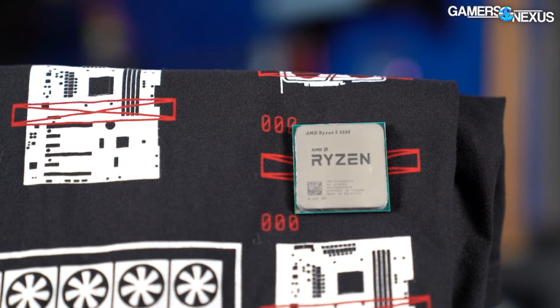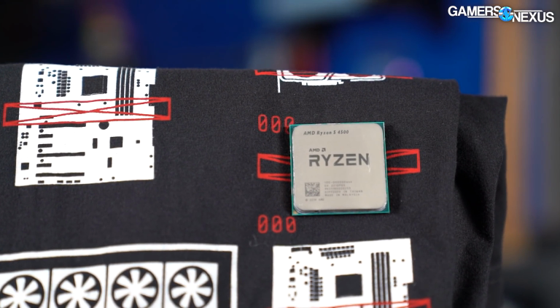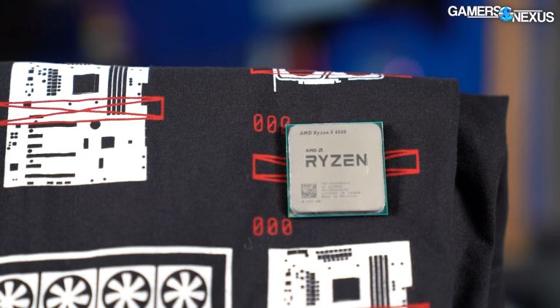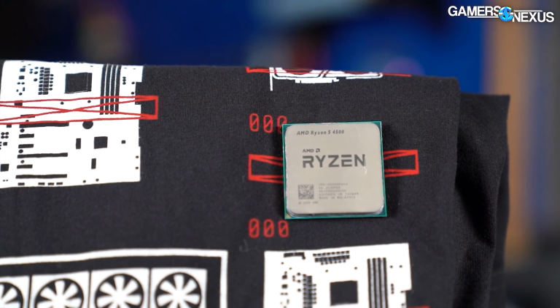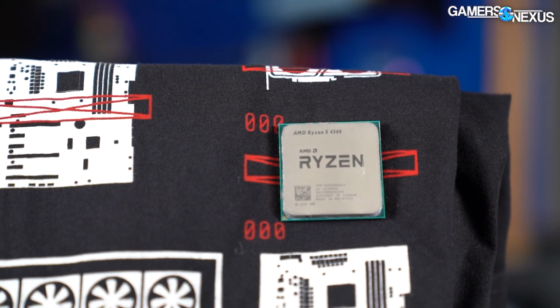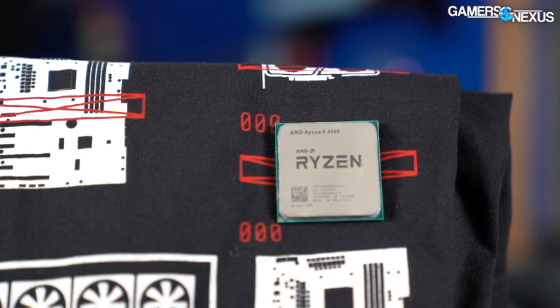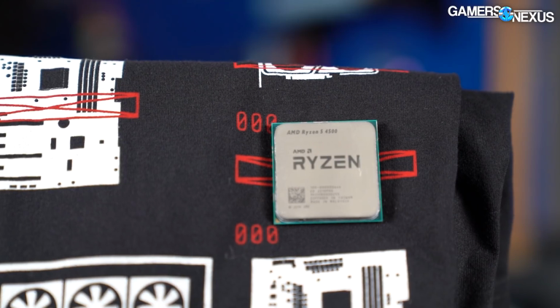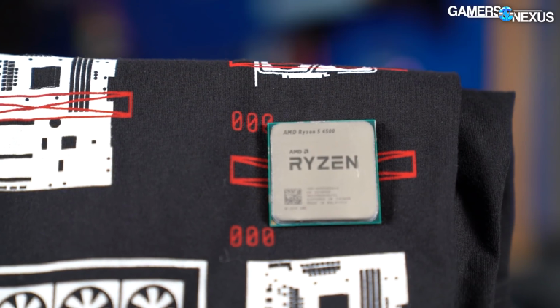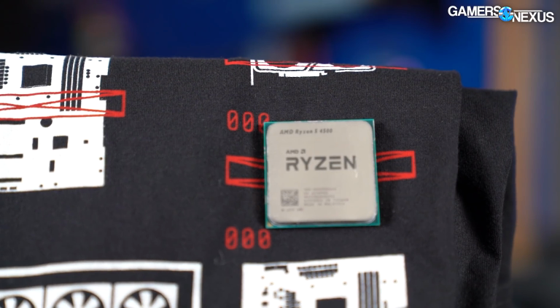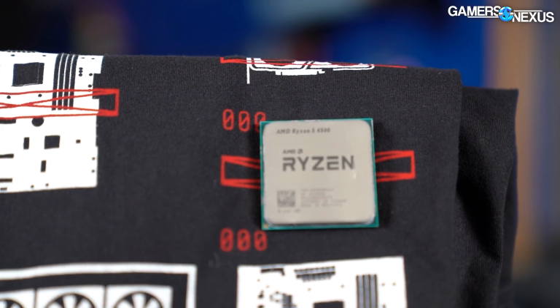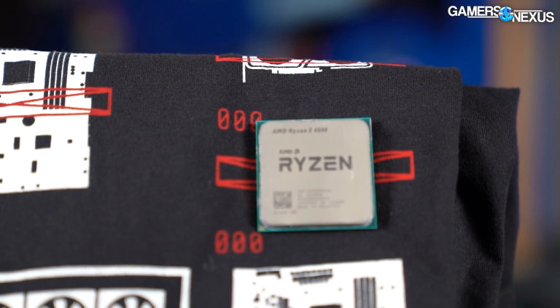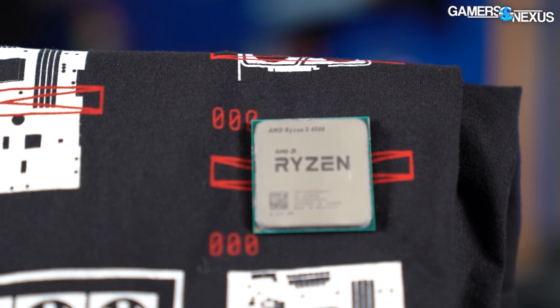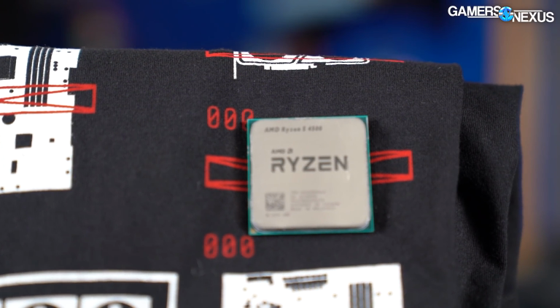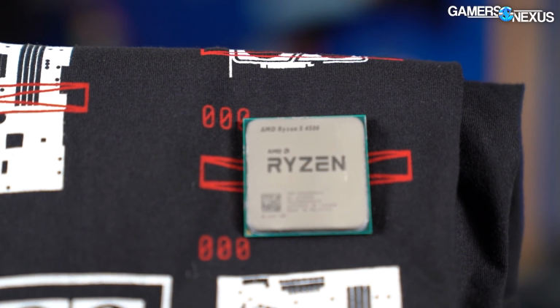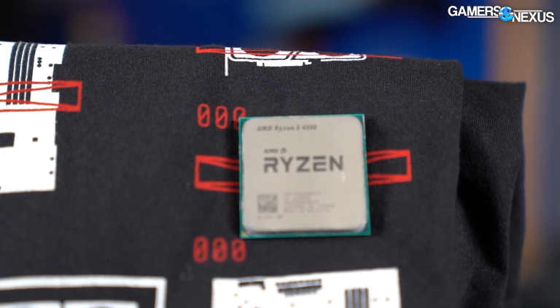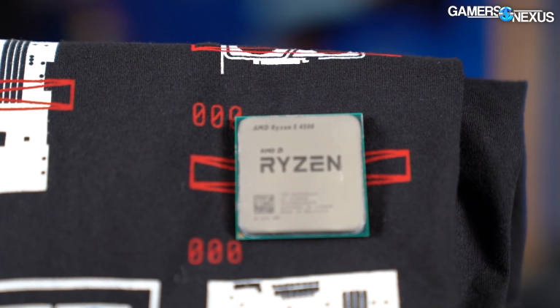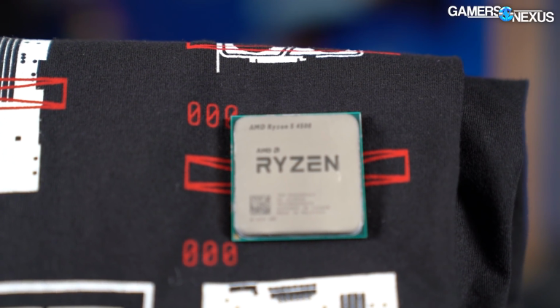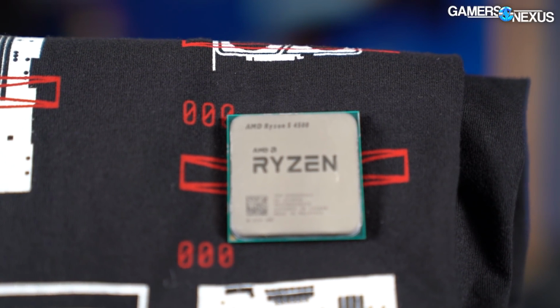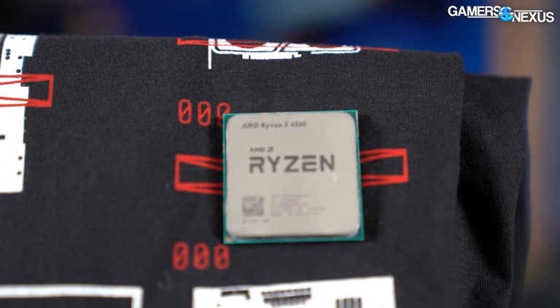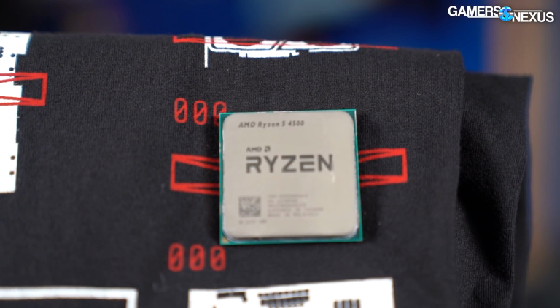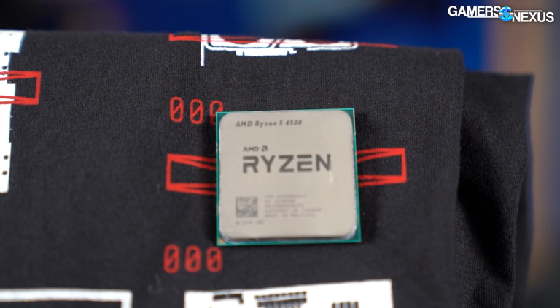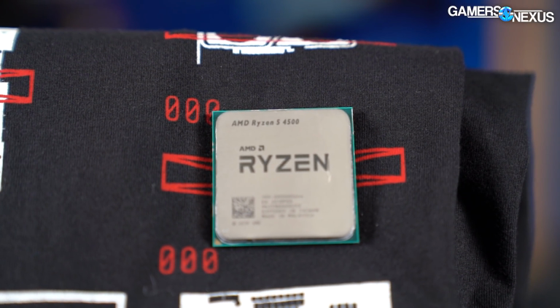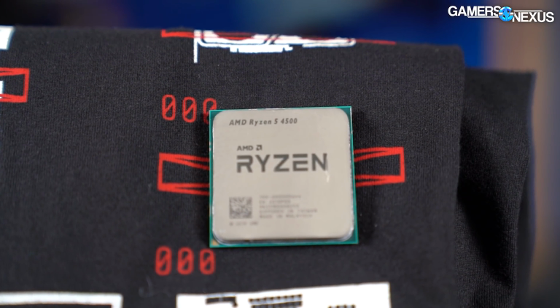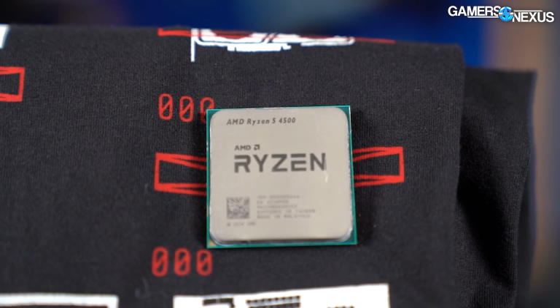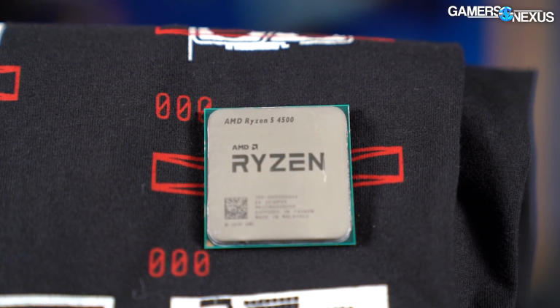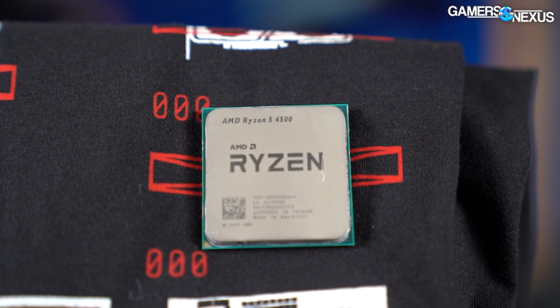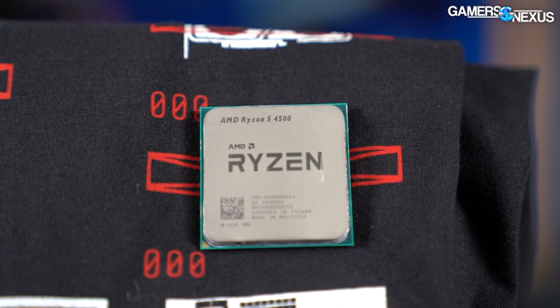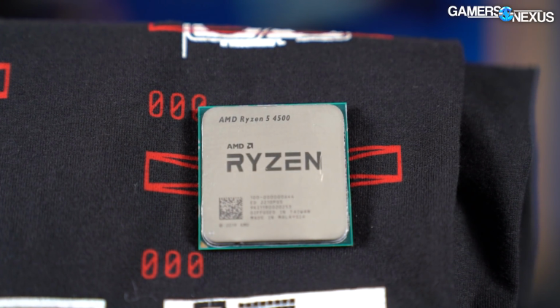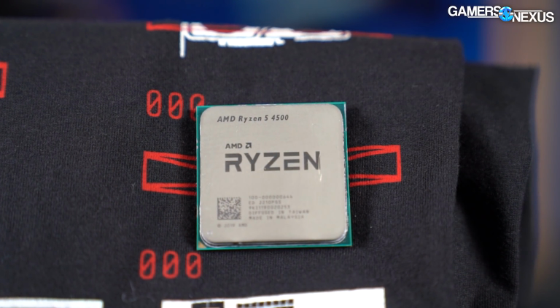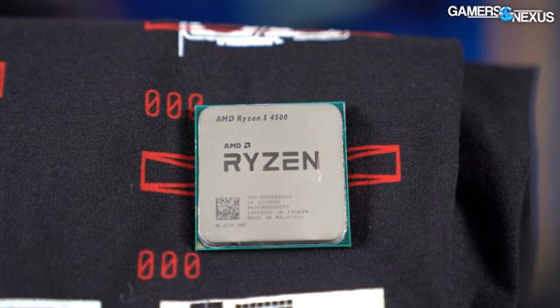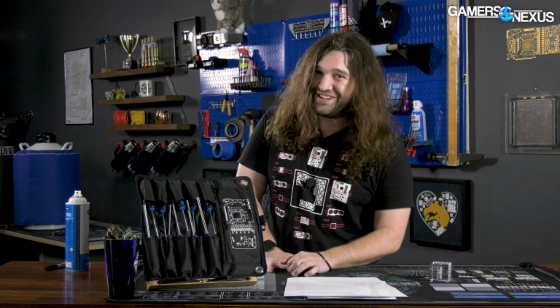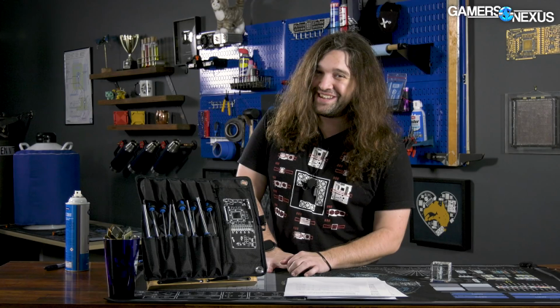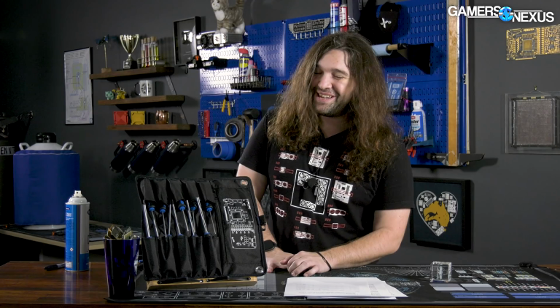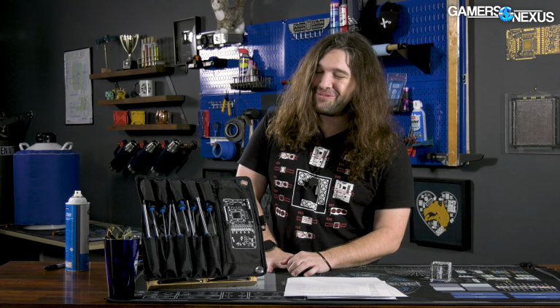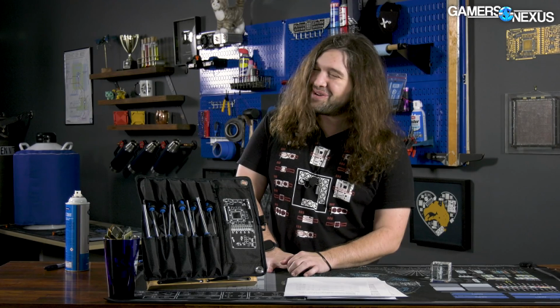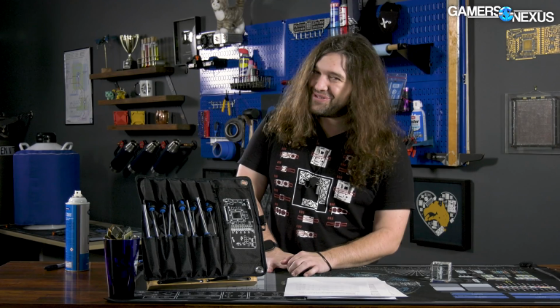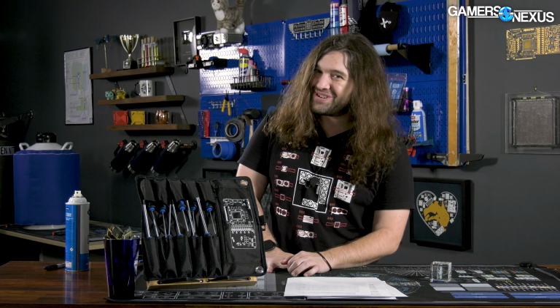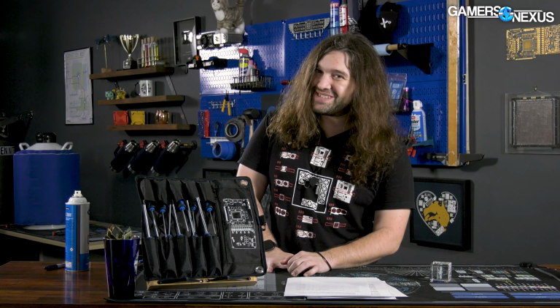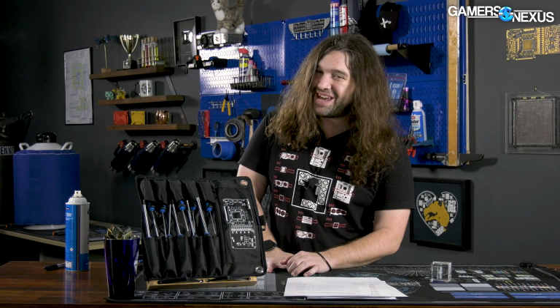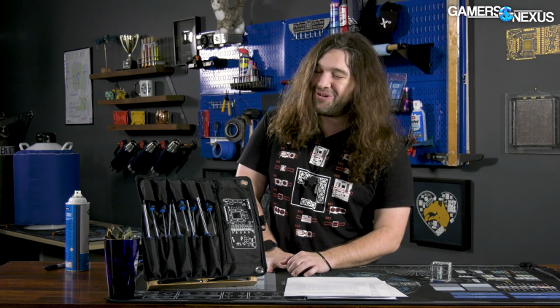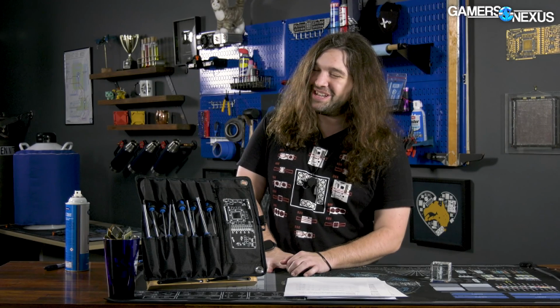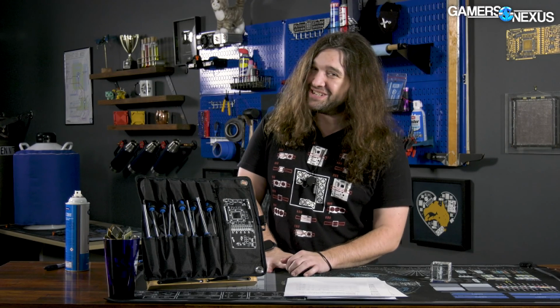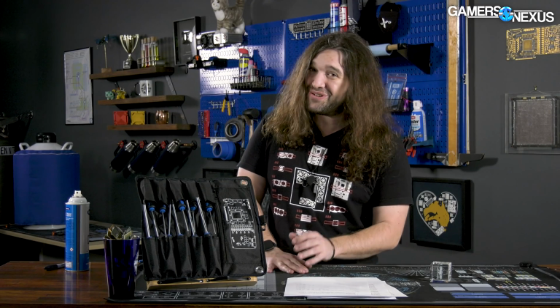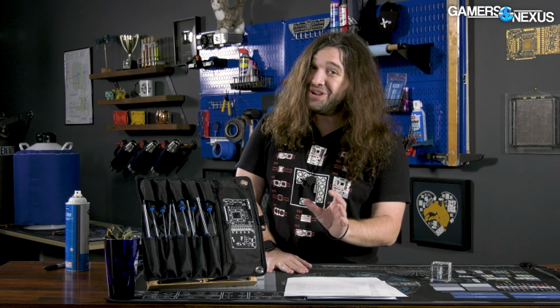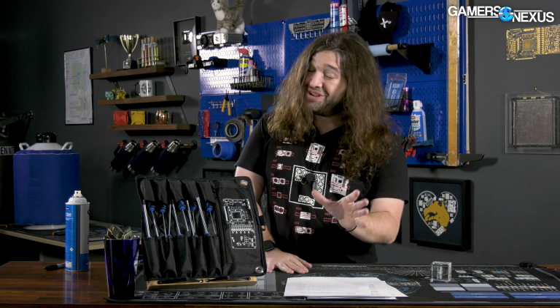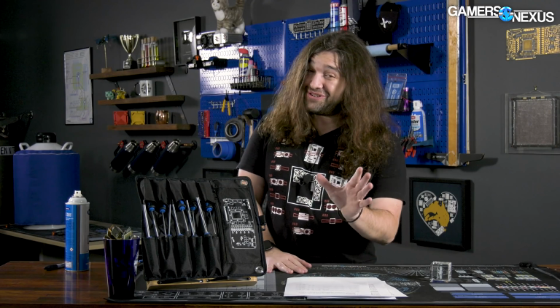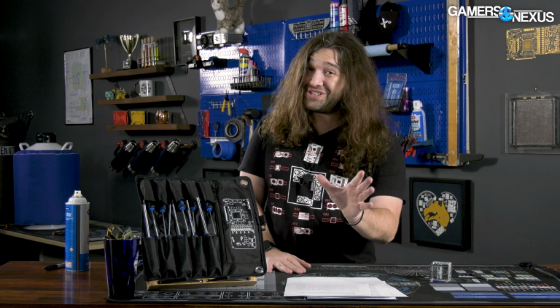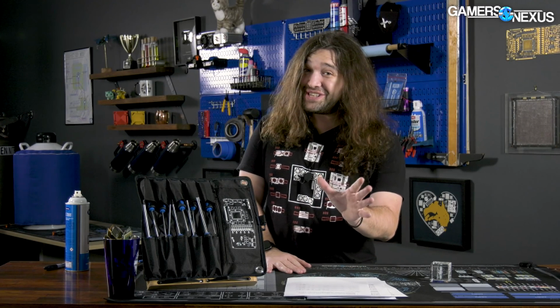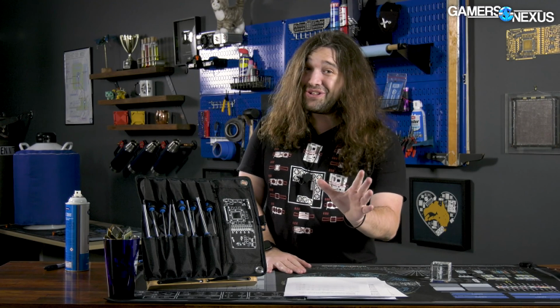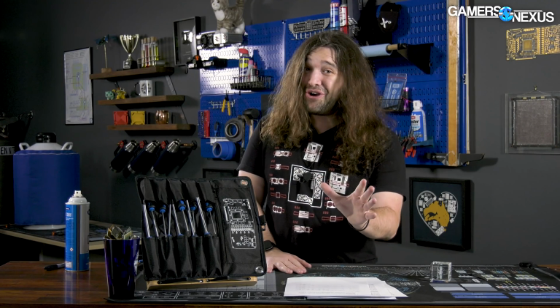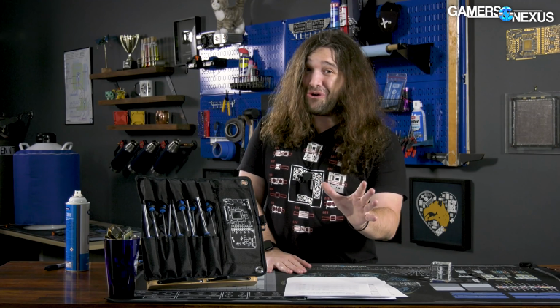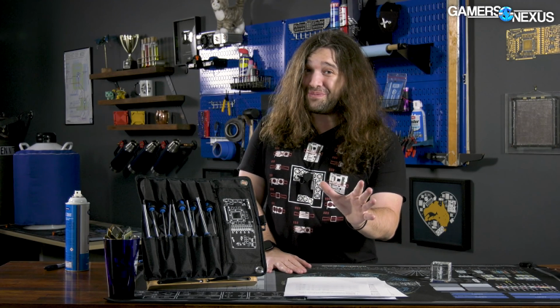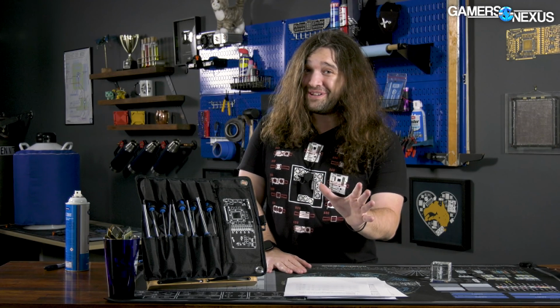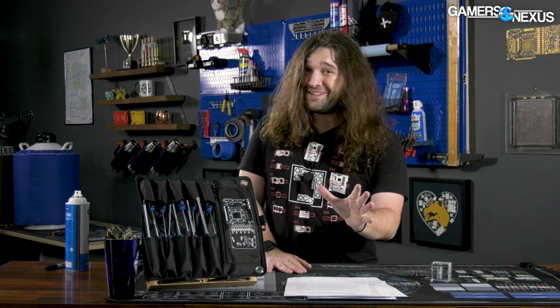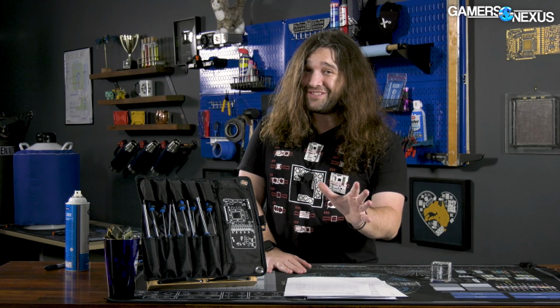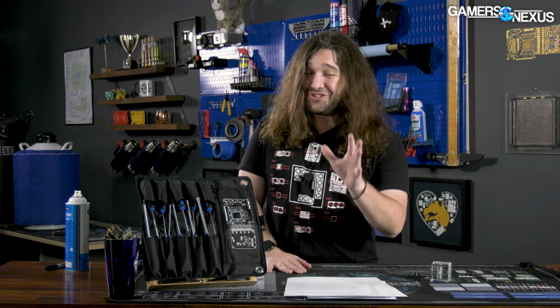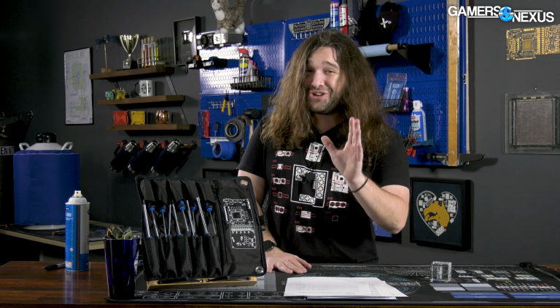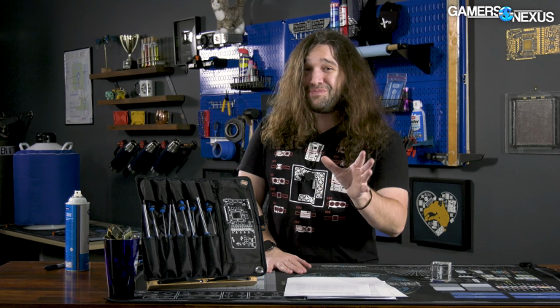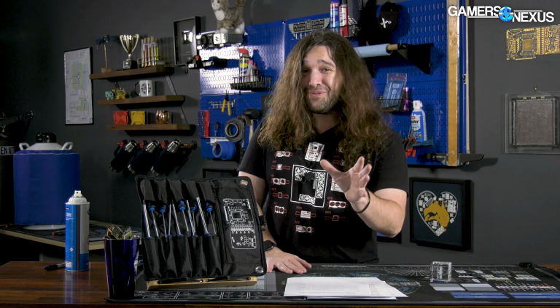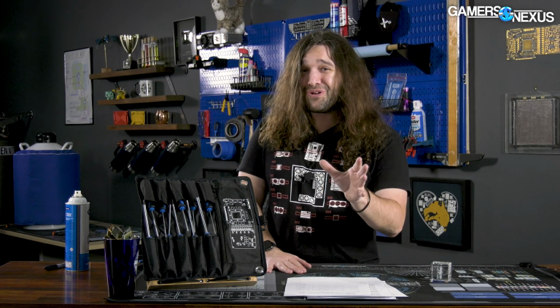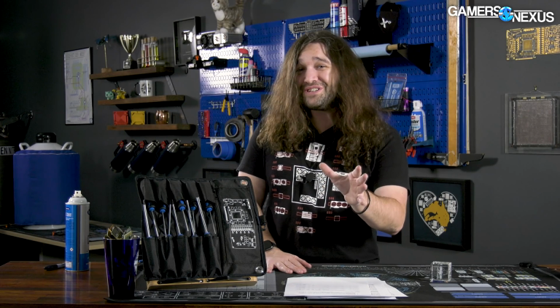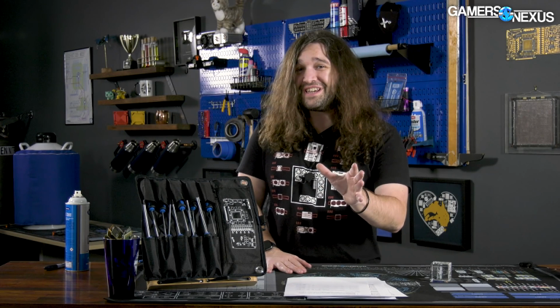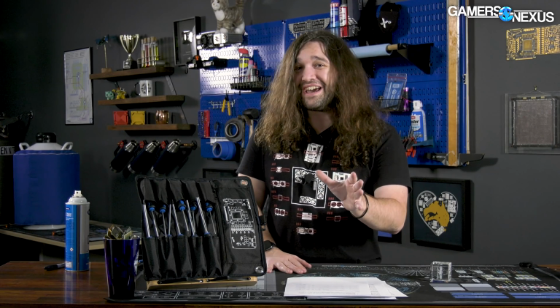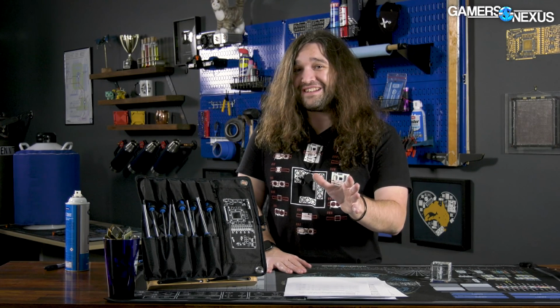We want to have one reservation here. There's still the 4100. We haven't looked at that one yet, so there's still hope — there could be worse yet.